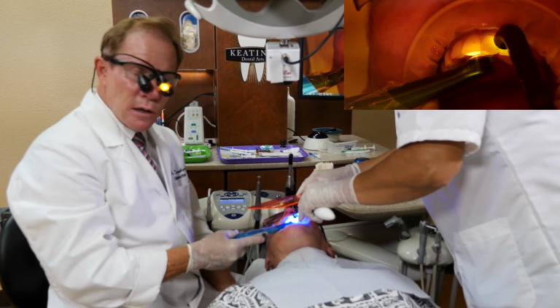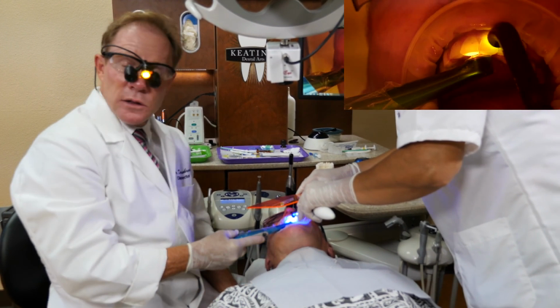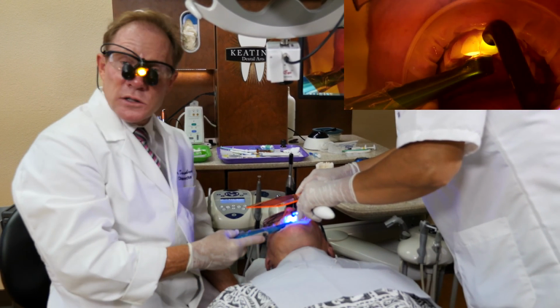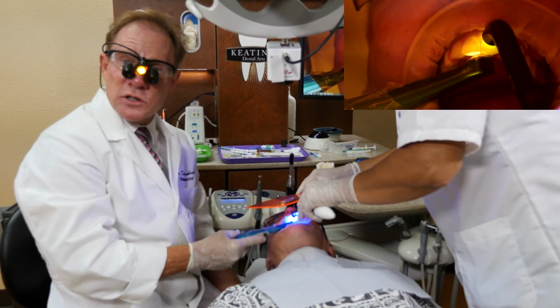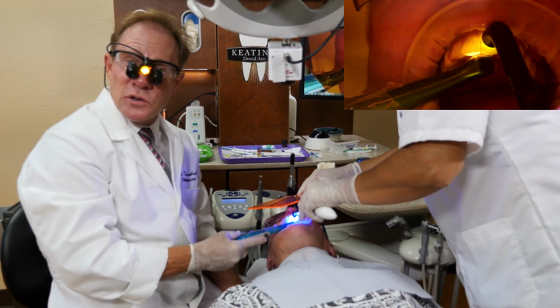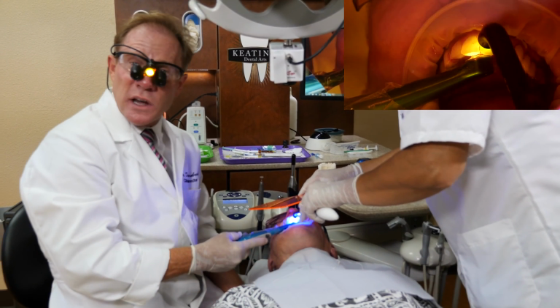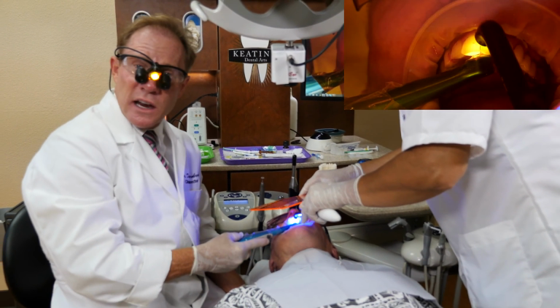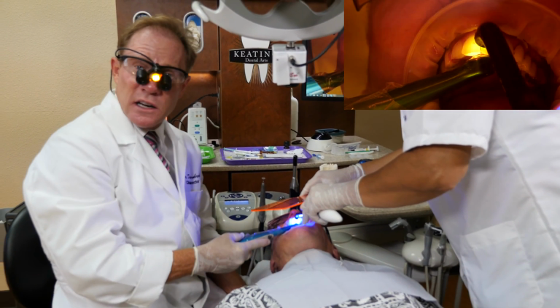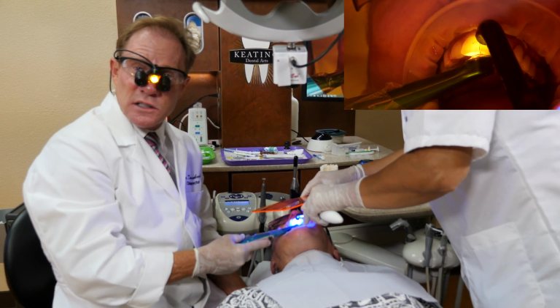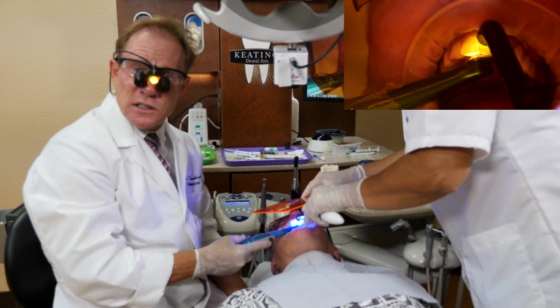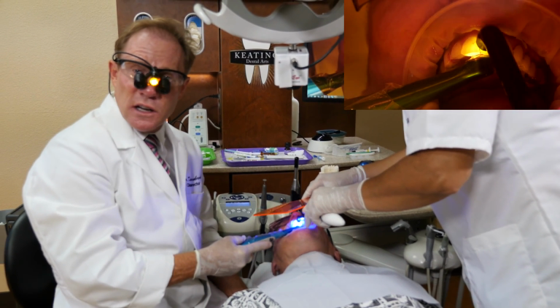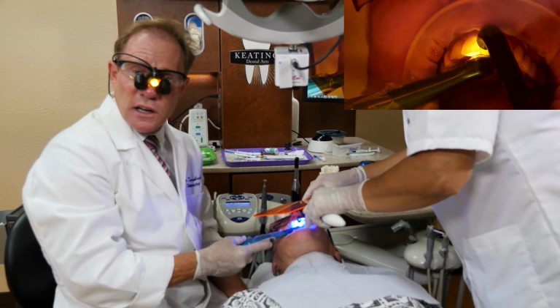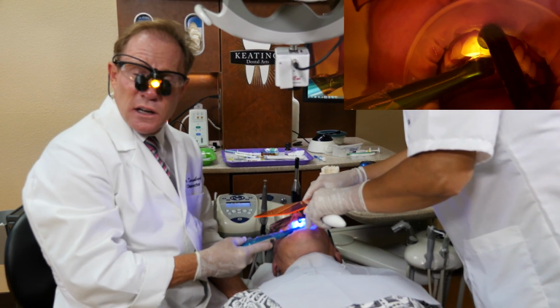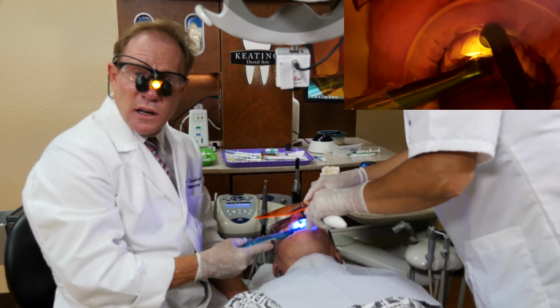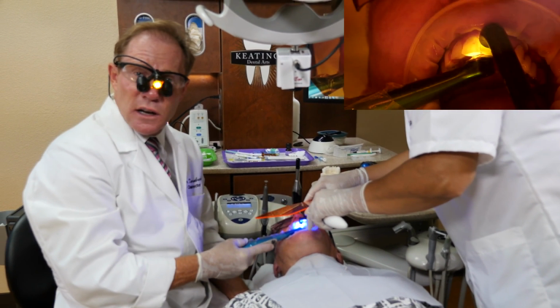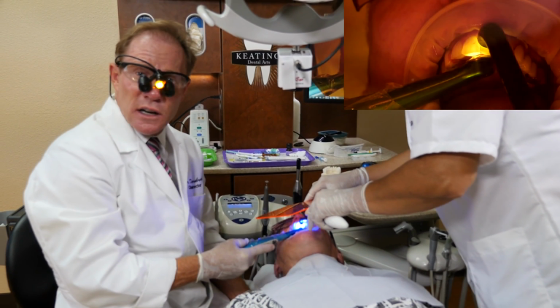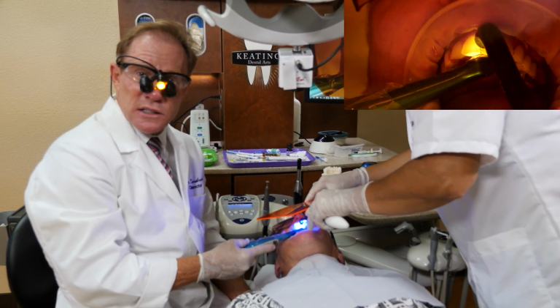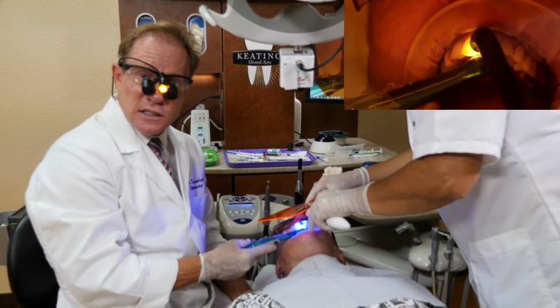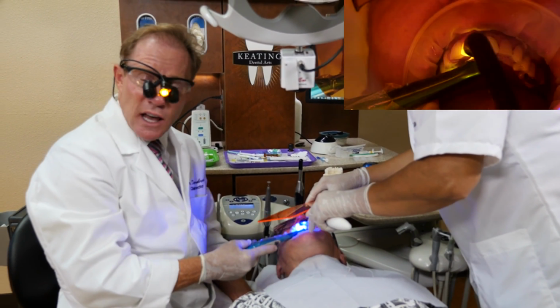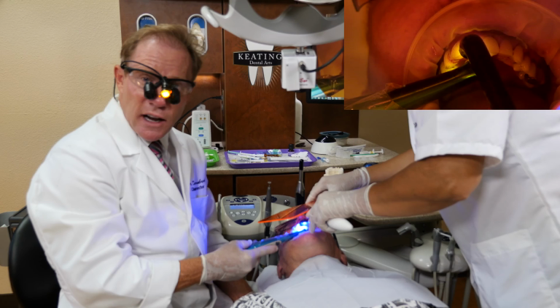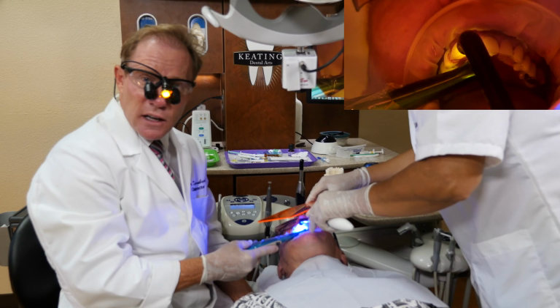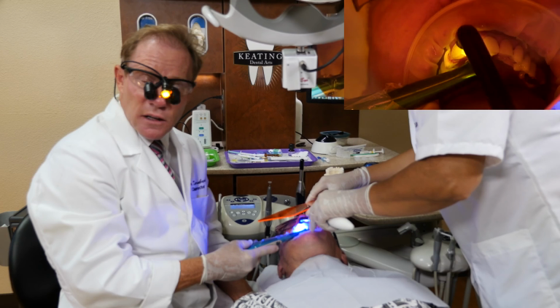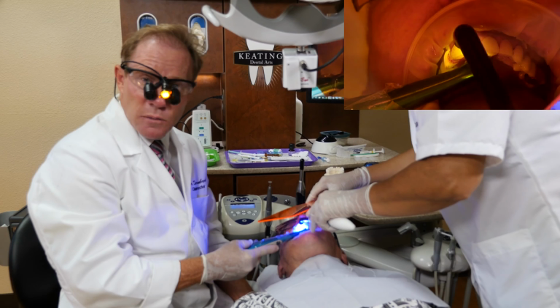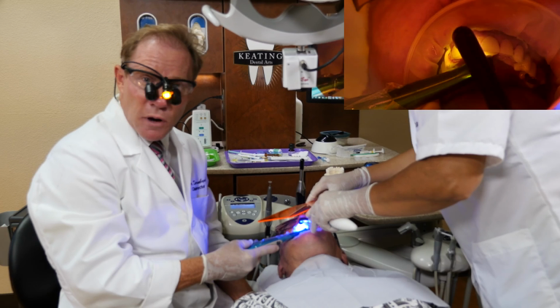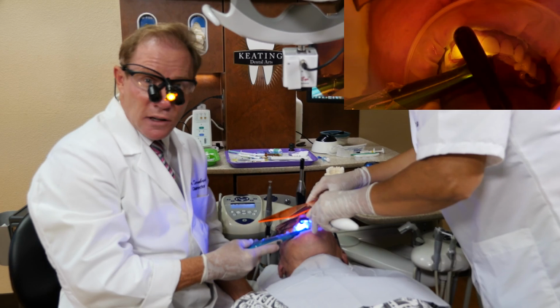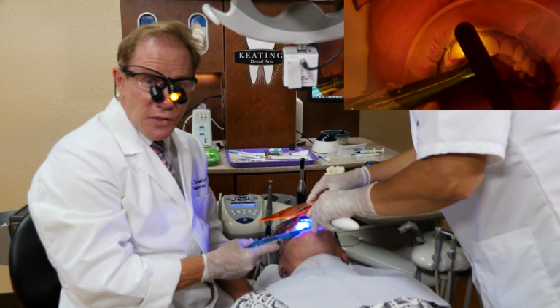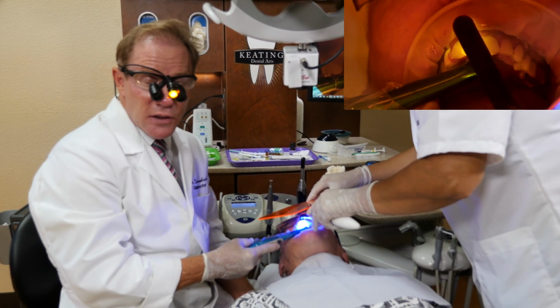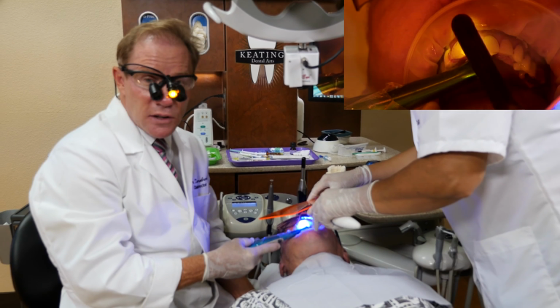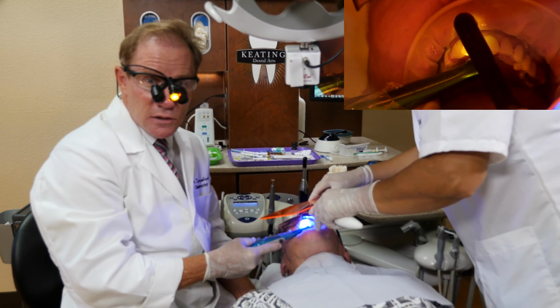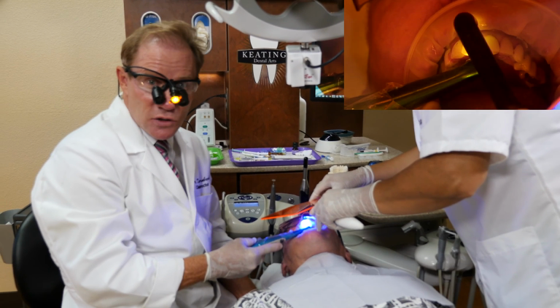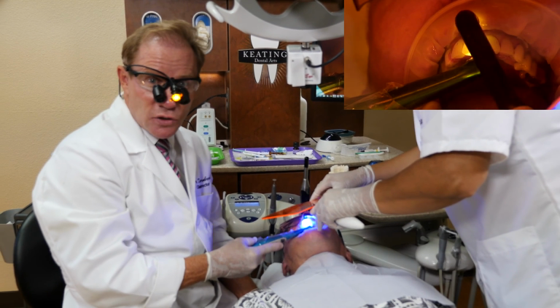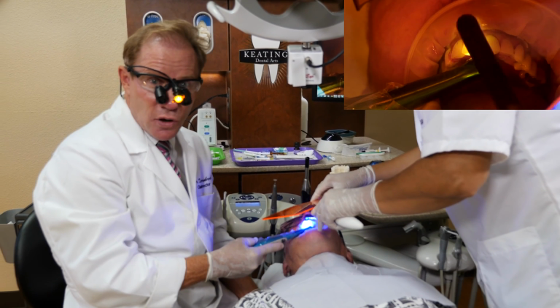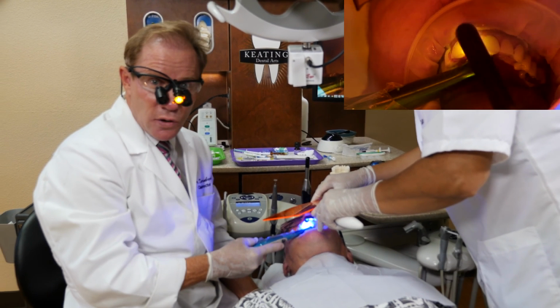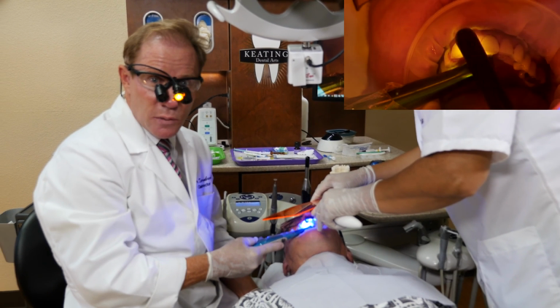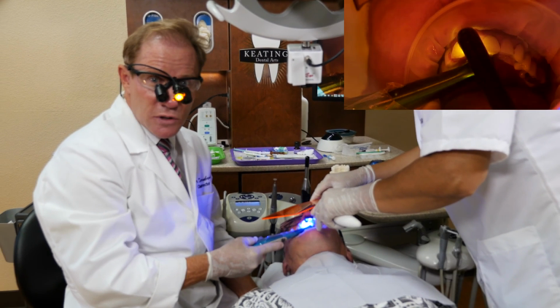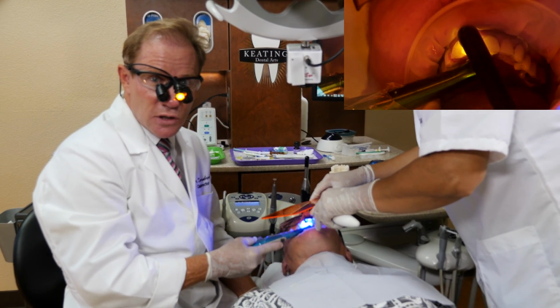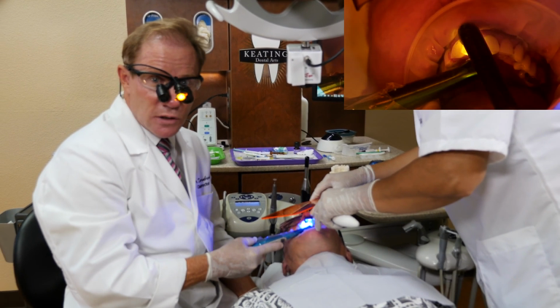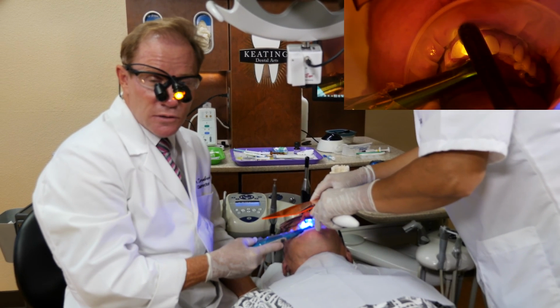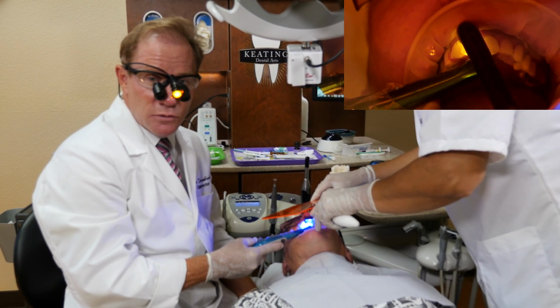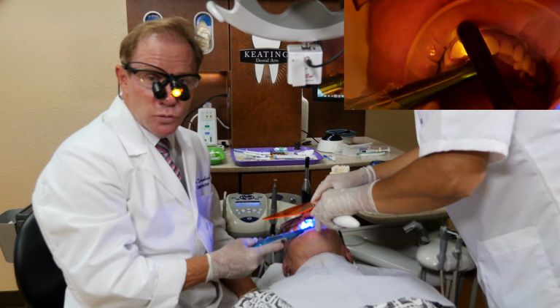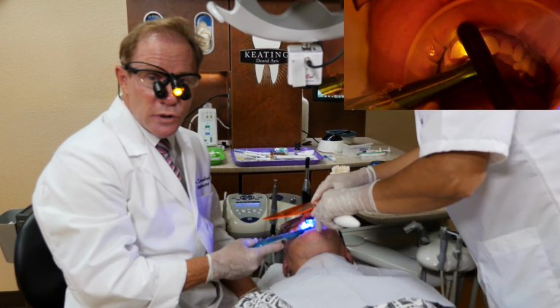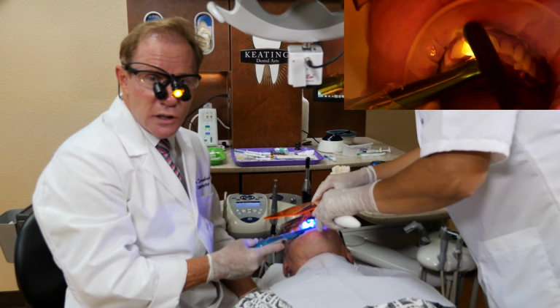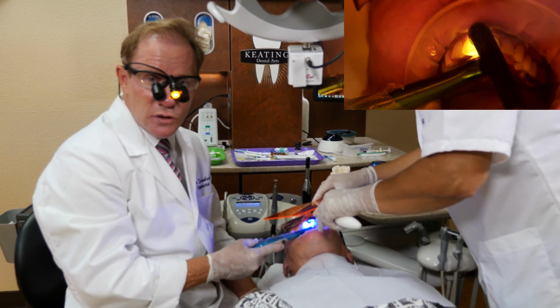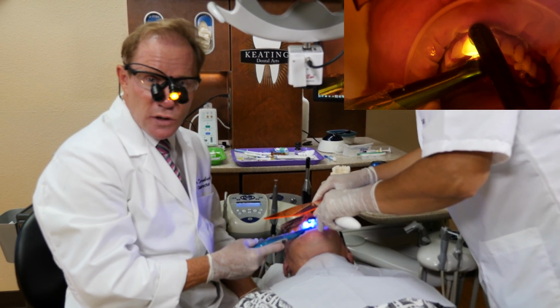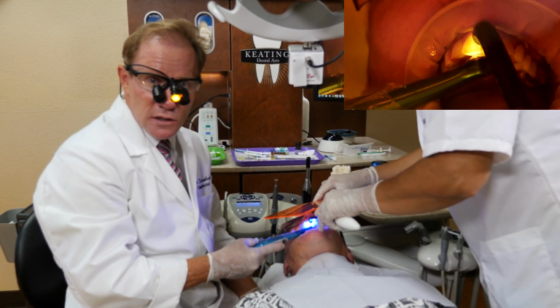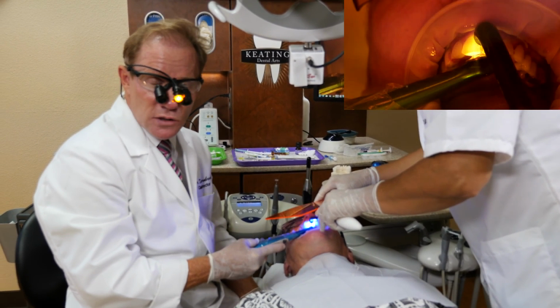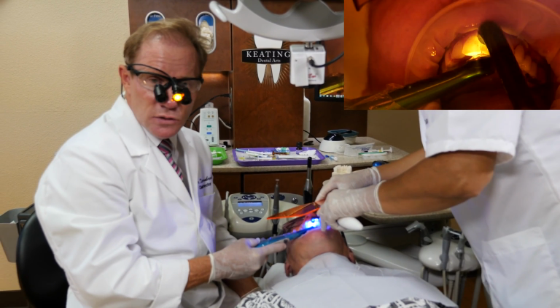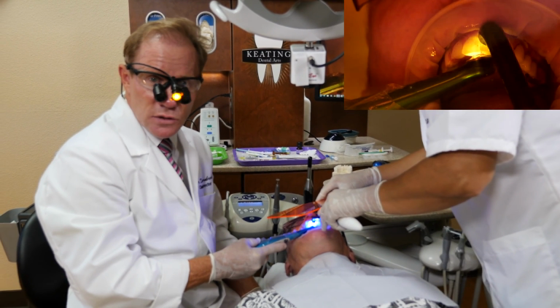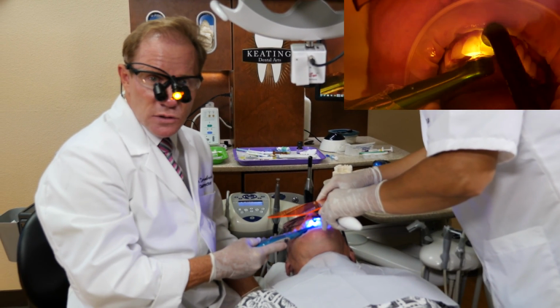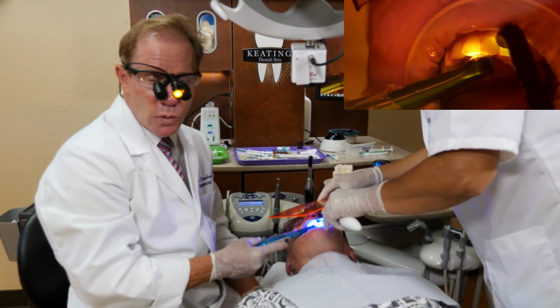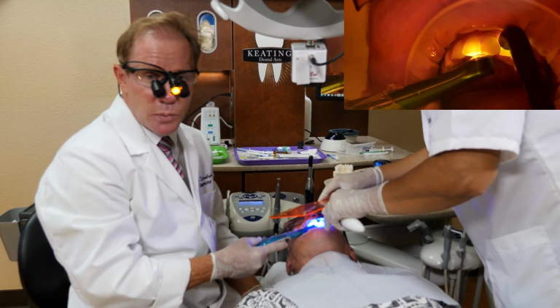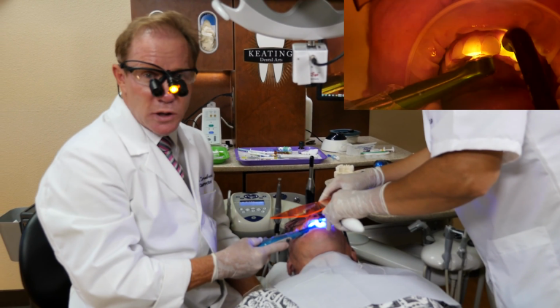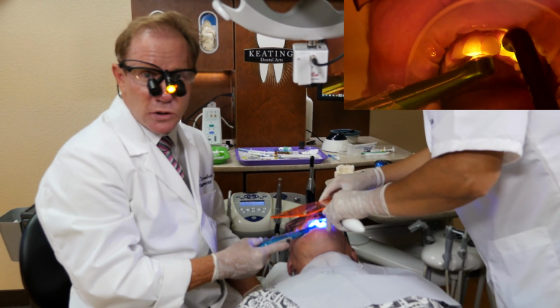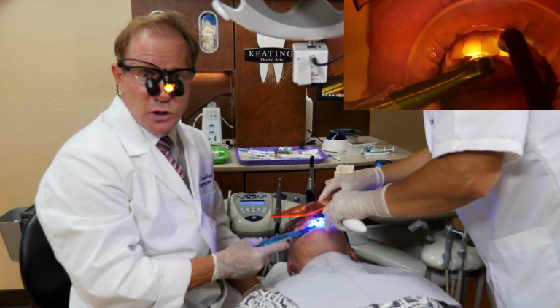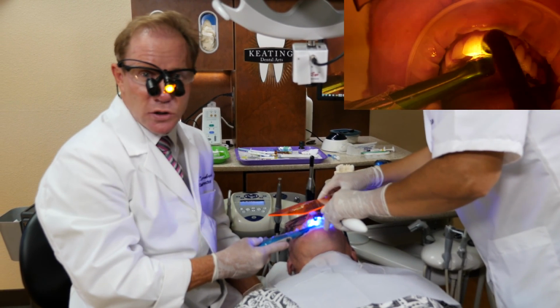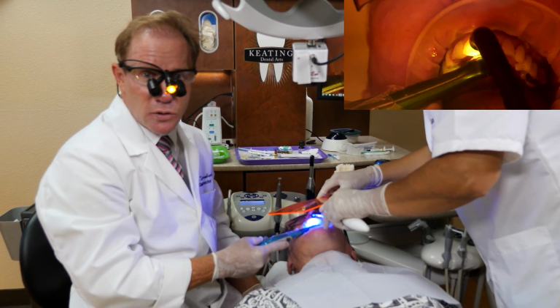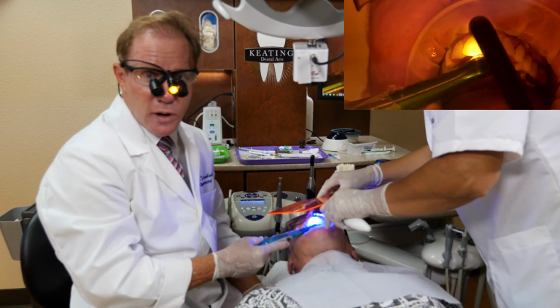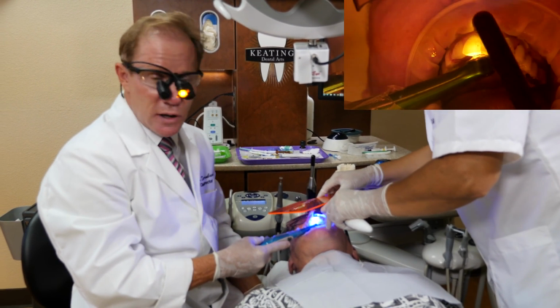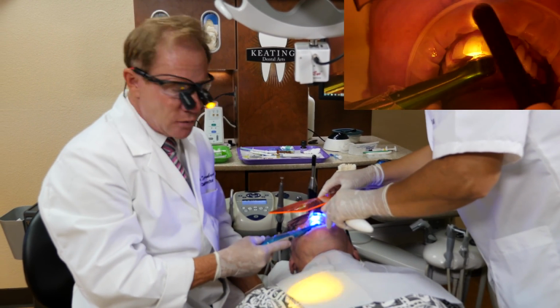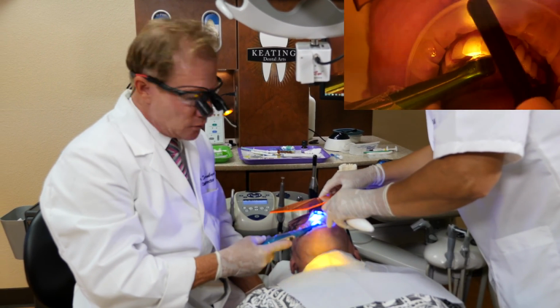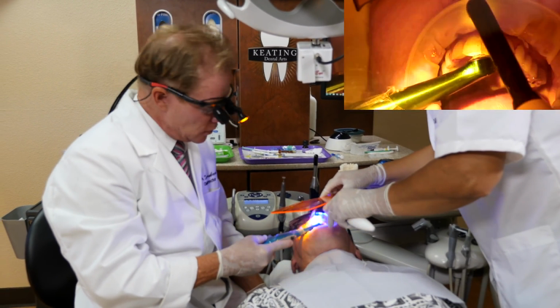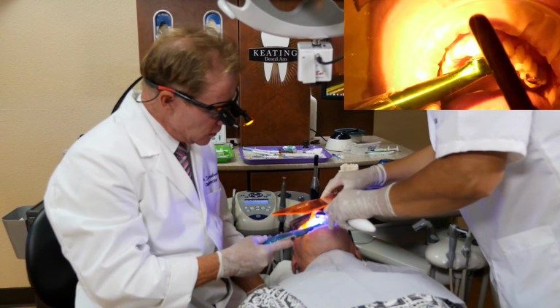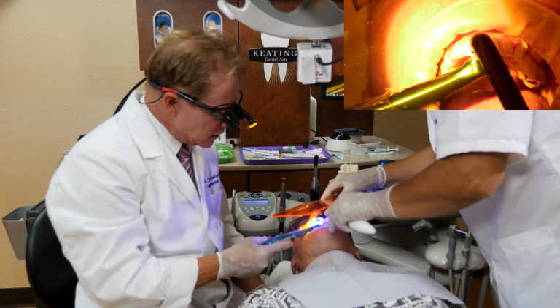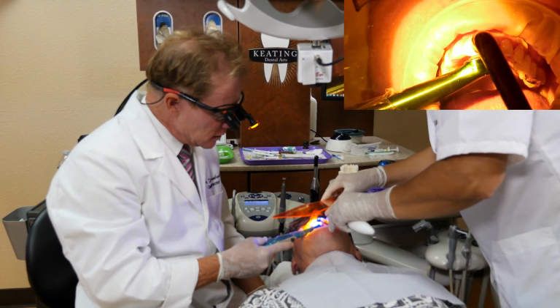This new KDZ aesthetic is one of the zirconium materials that is really translucent, so we'll be able to cure right through it.